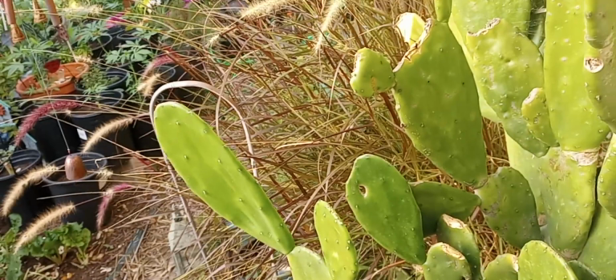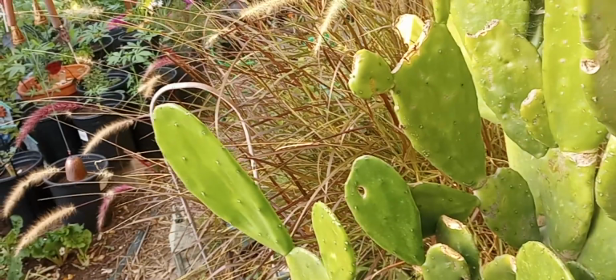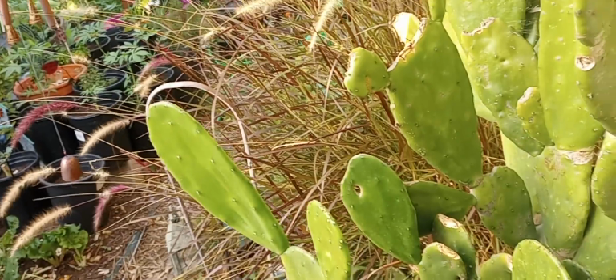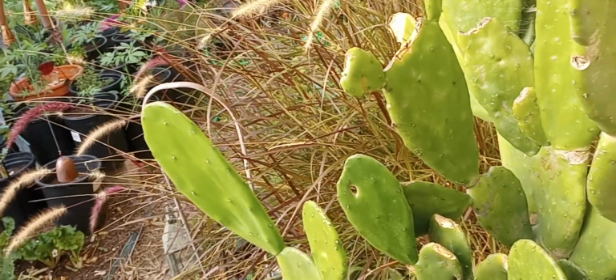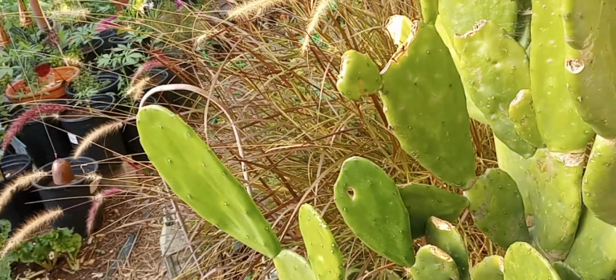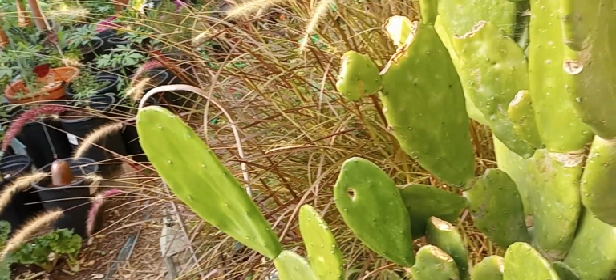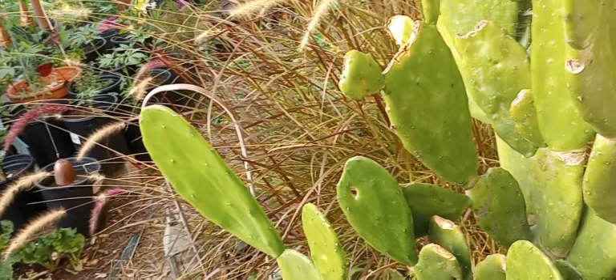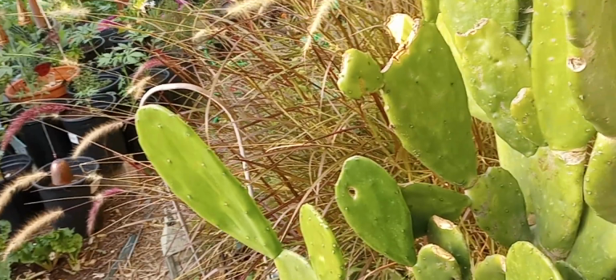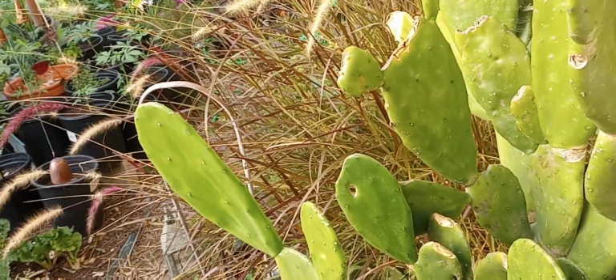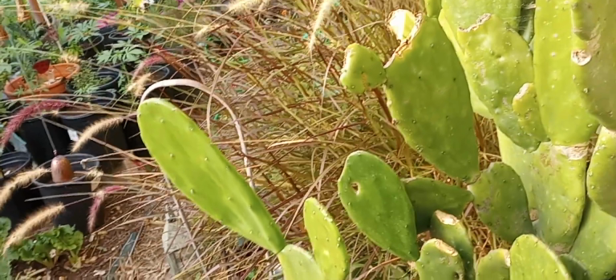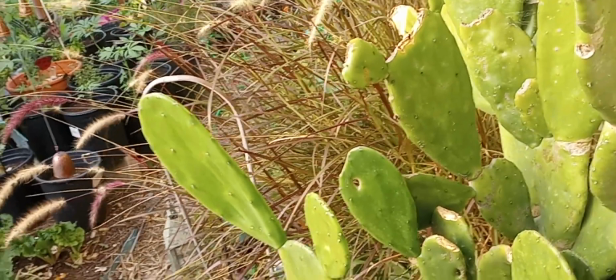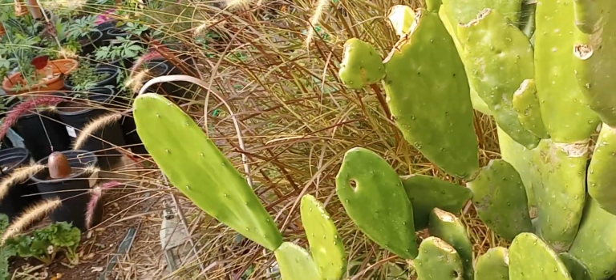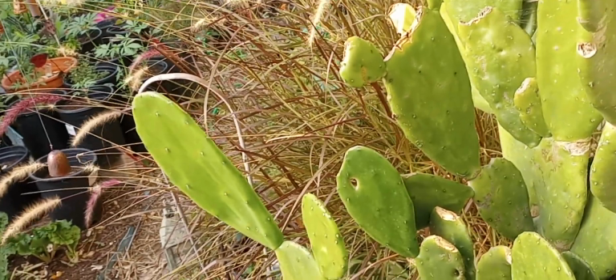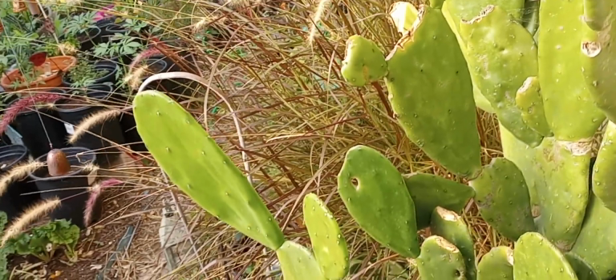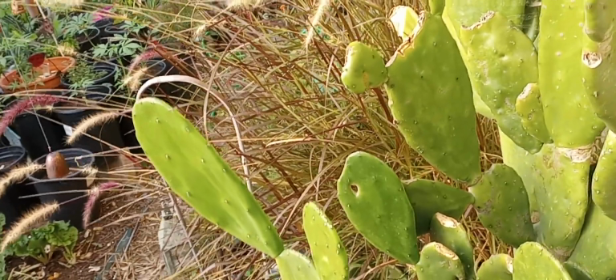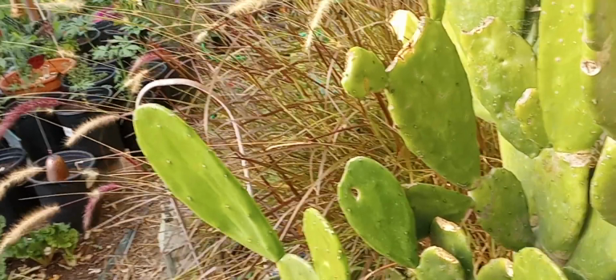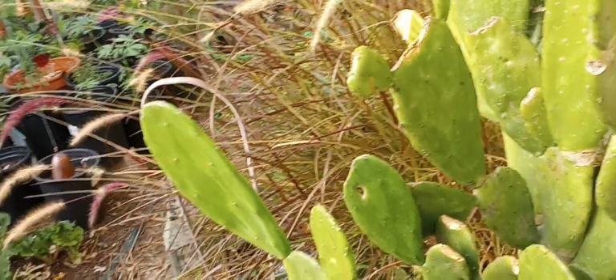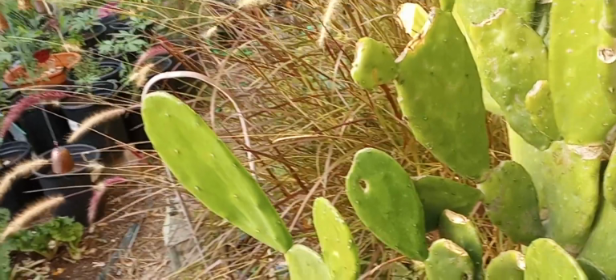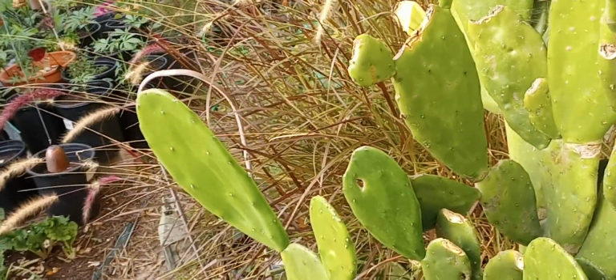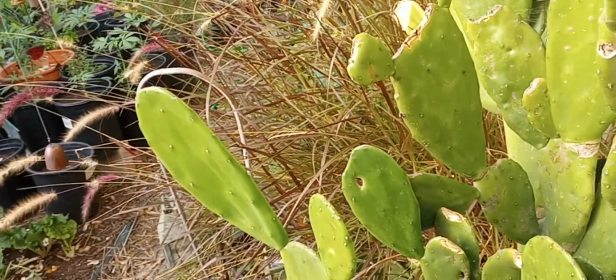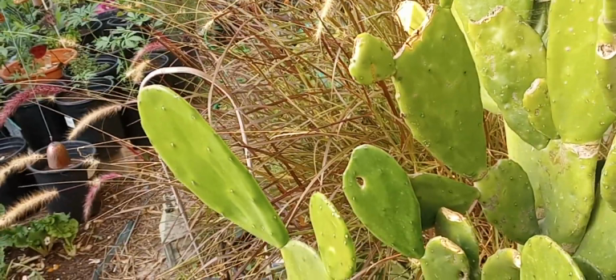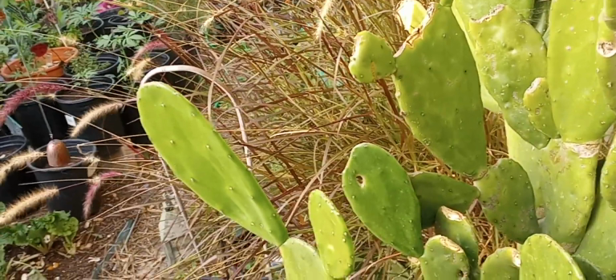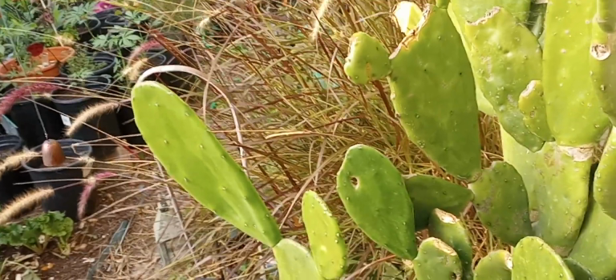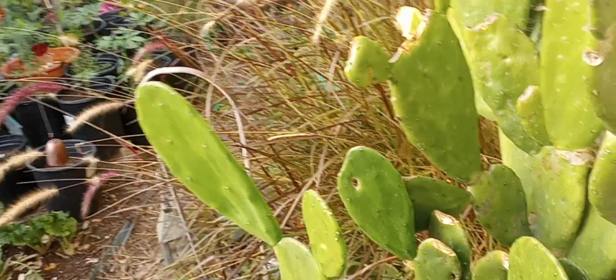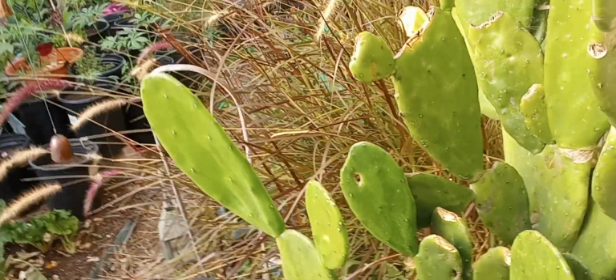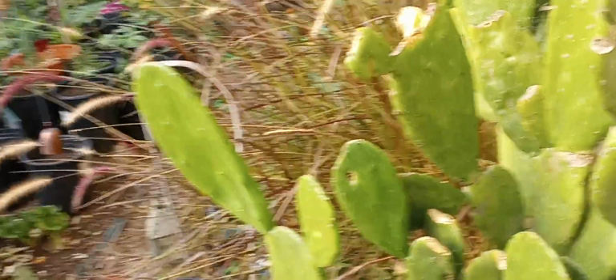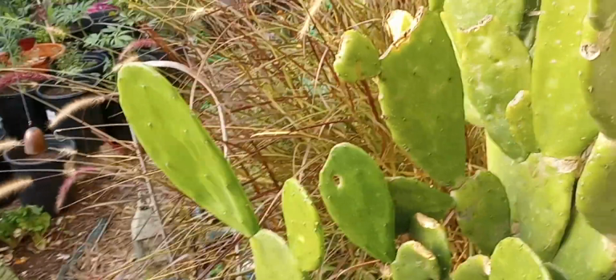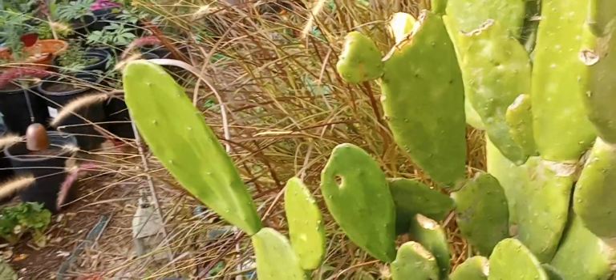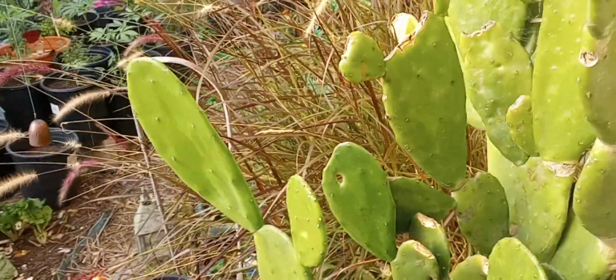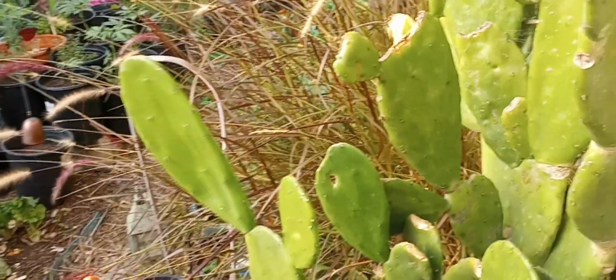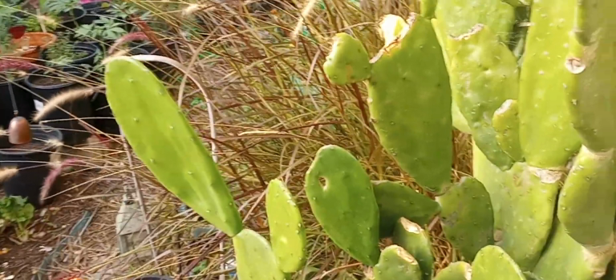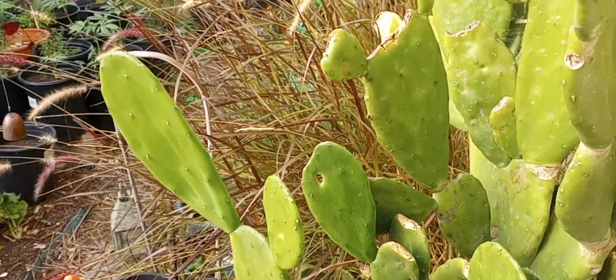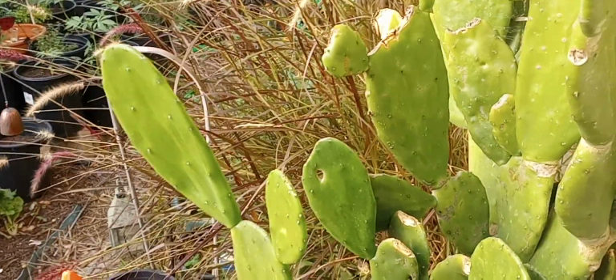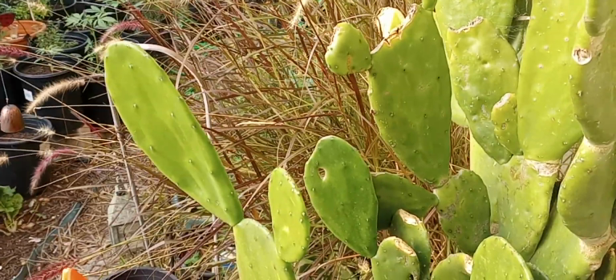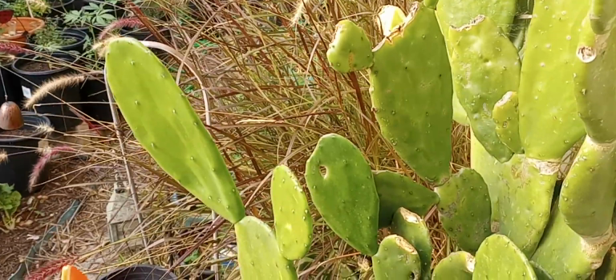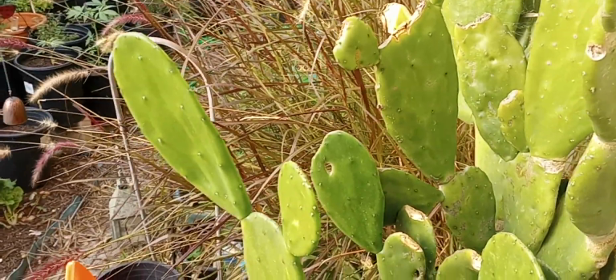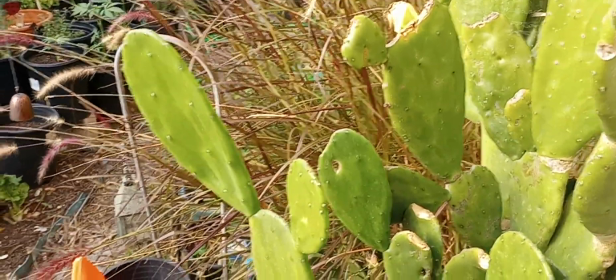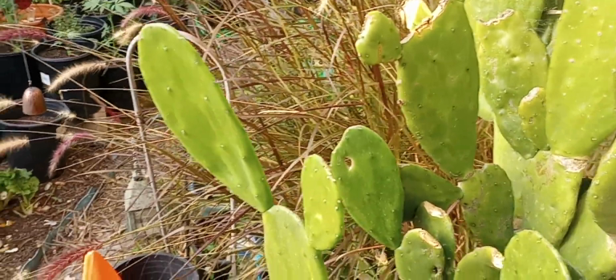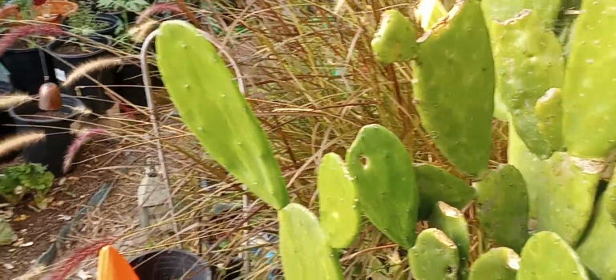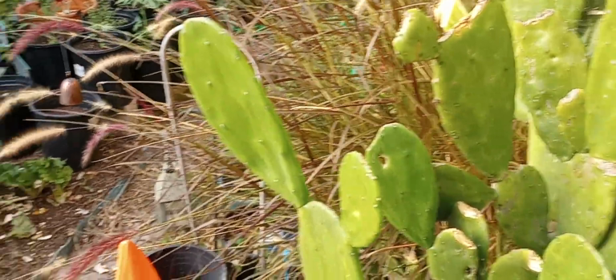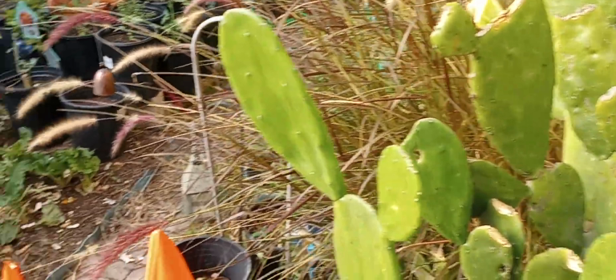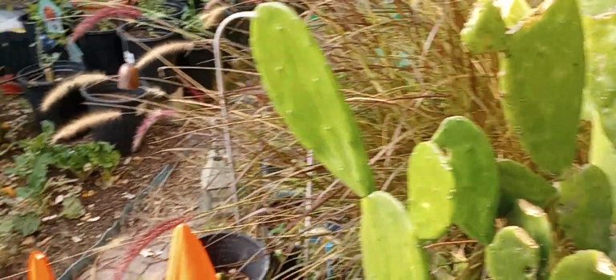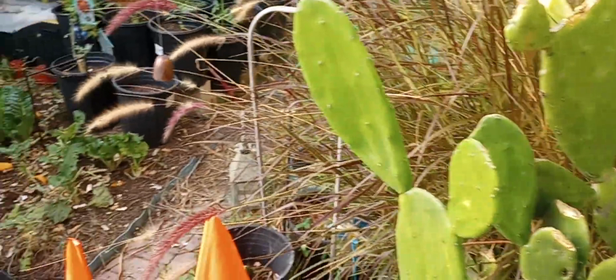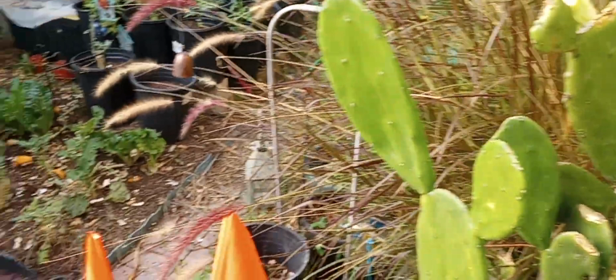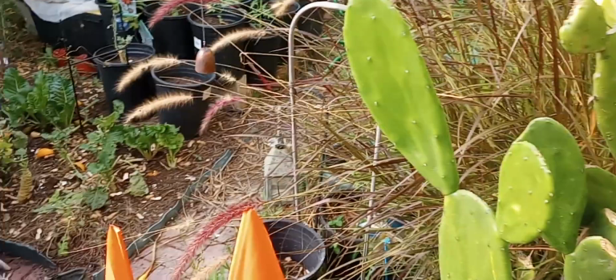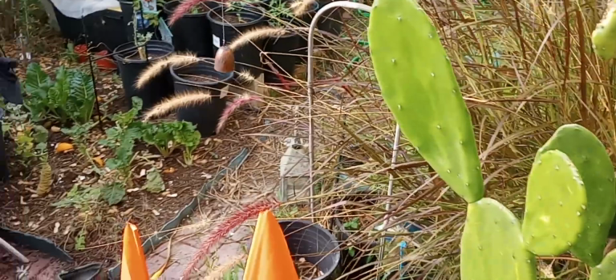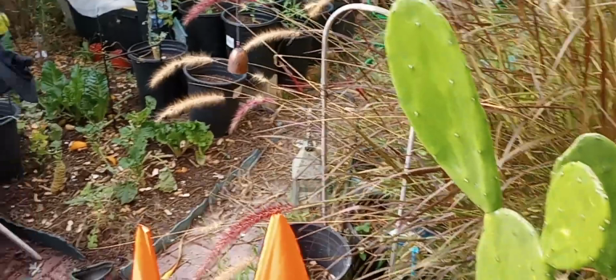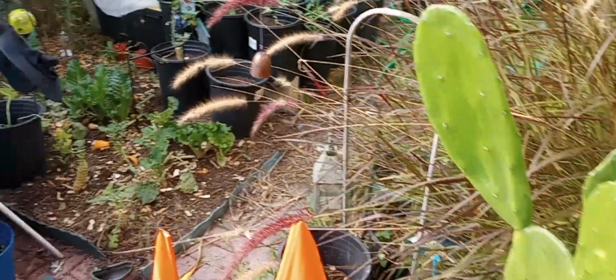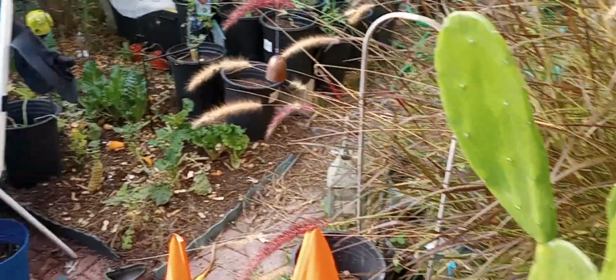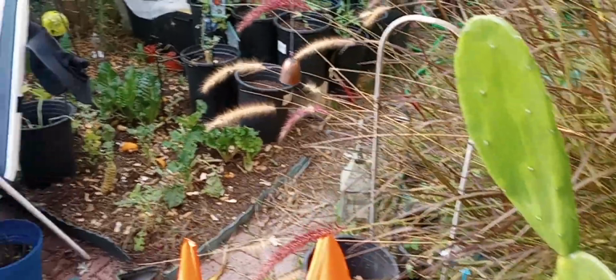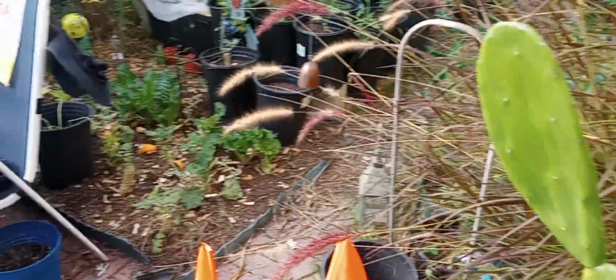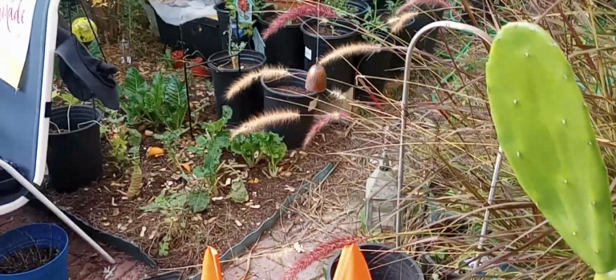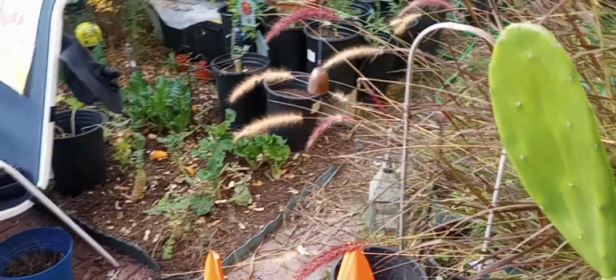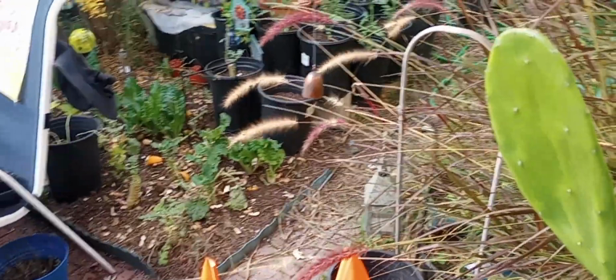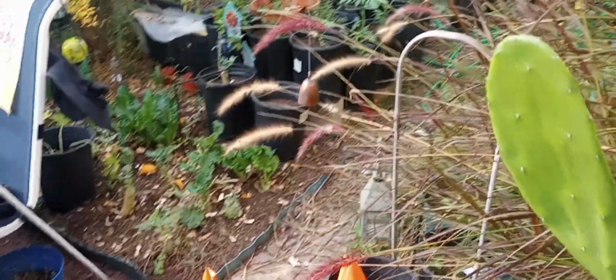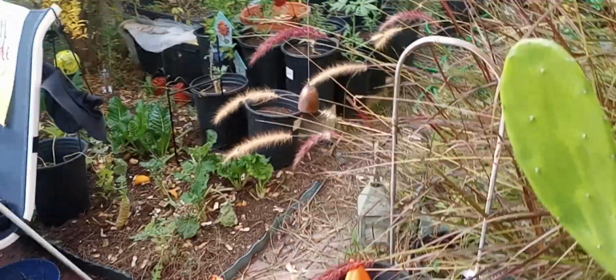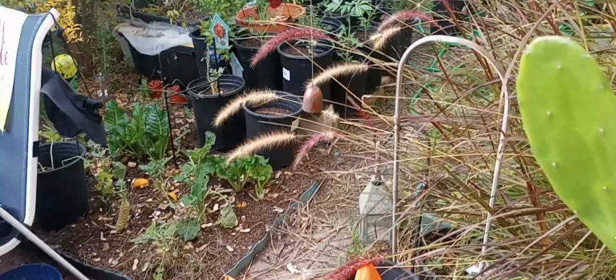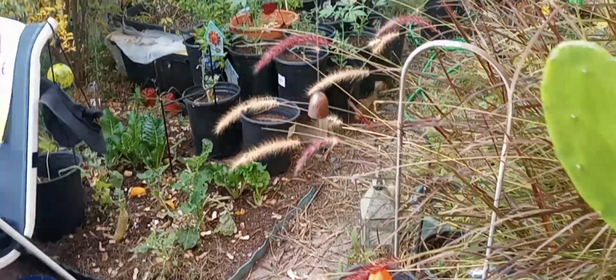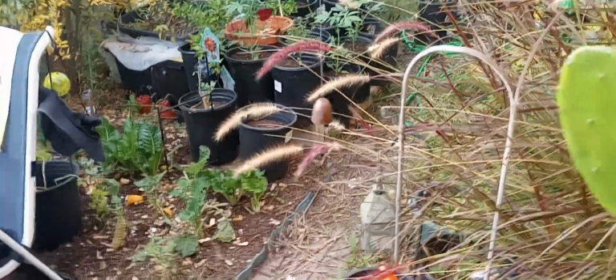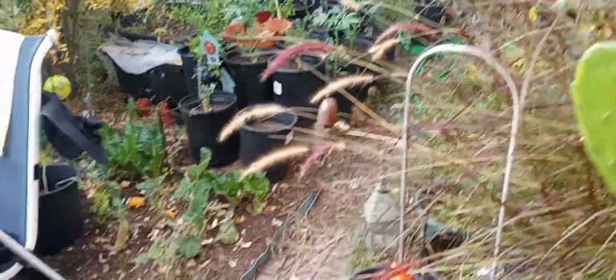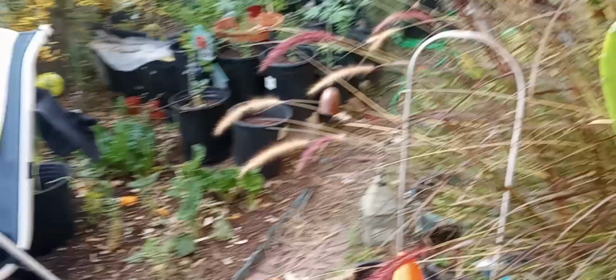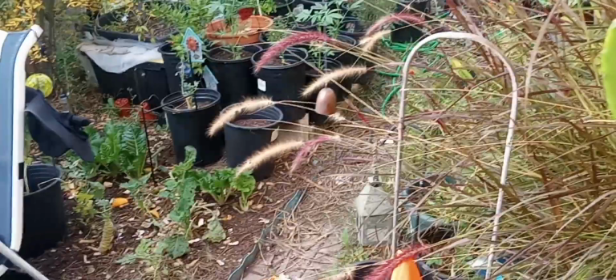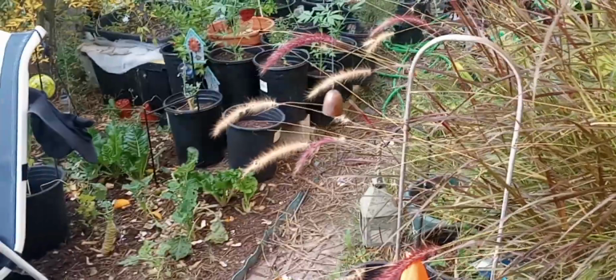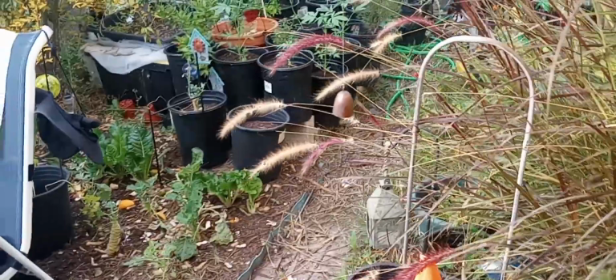It's the winter, so I started my winter garden and I'm going to show you what I have thus far.